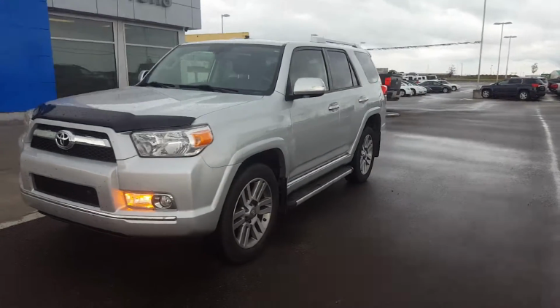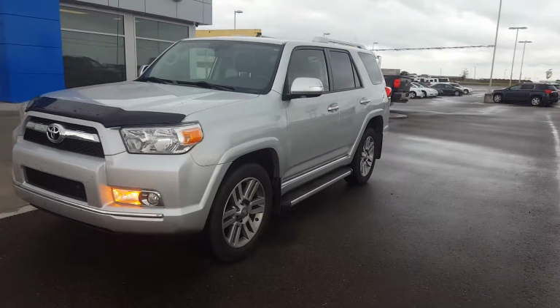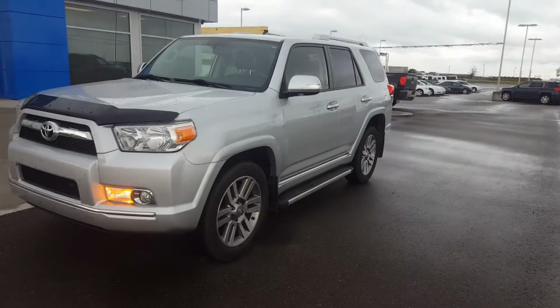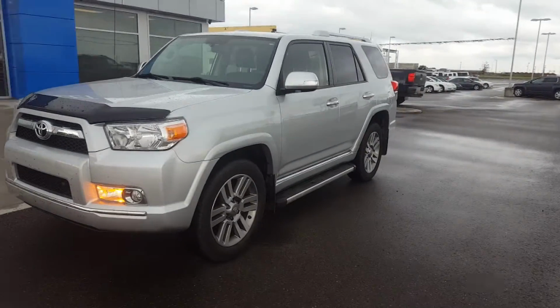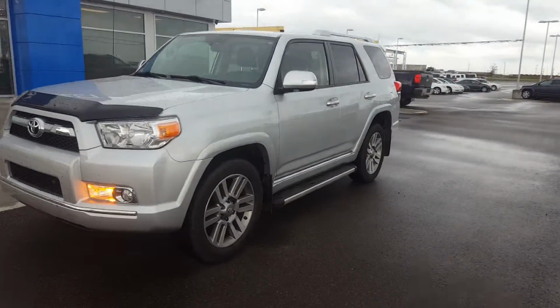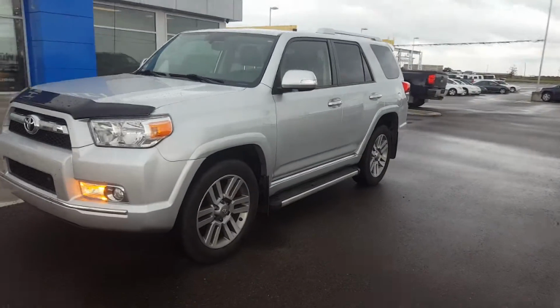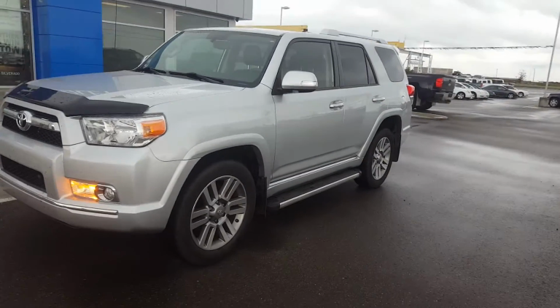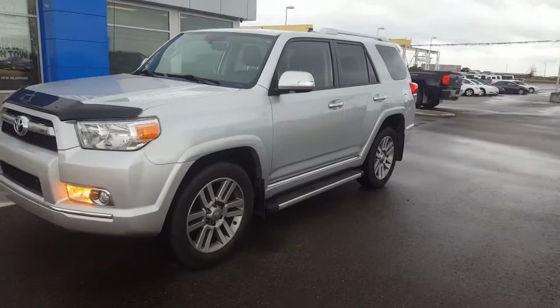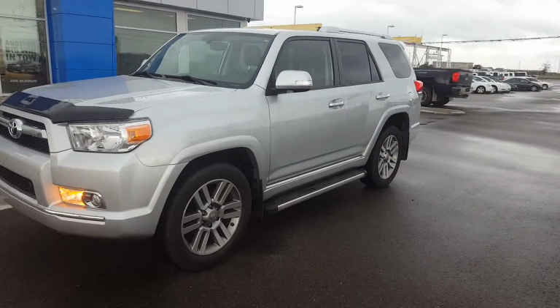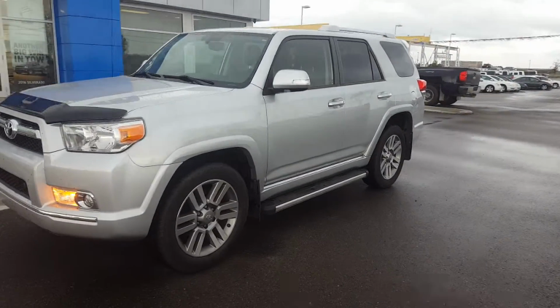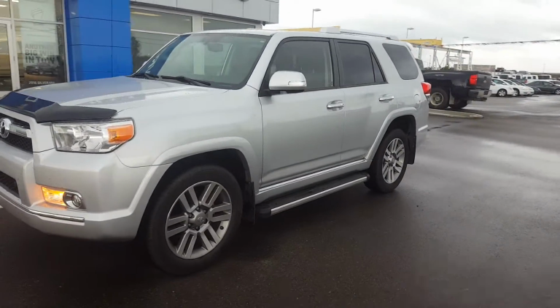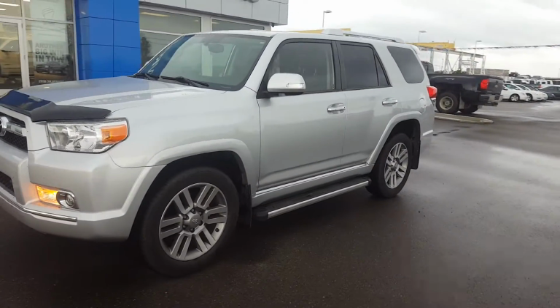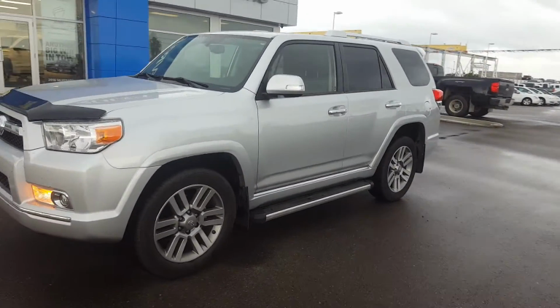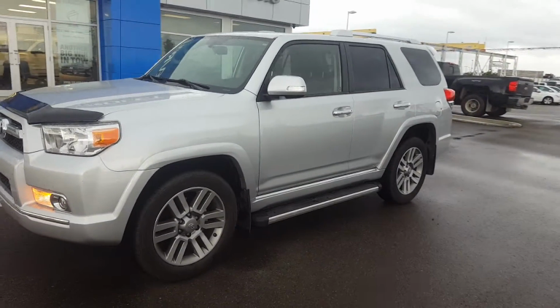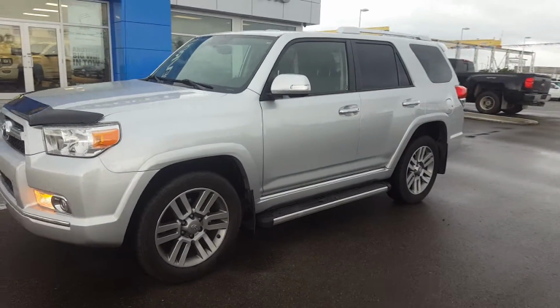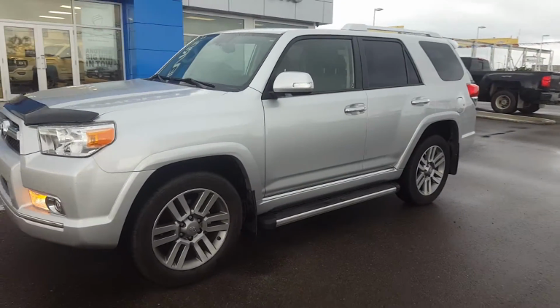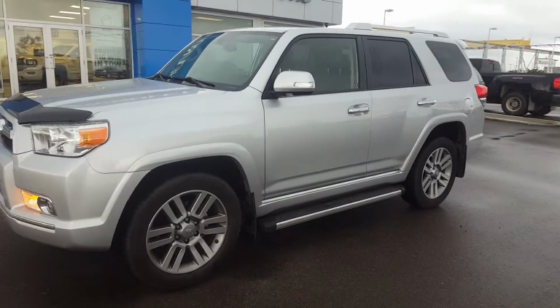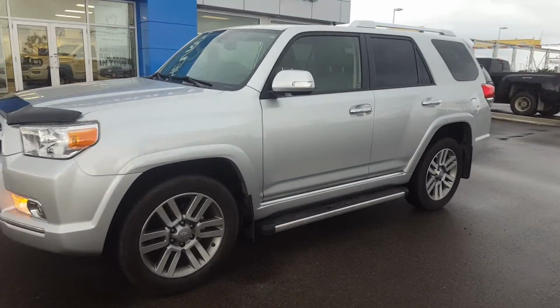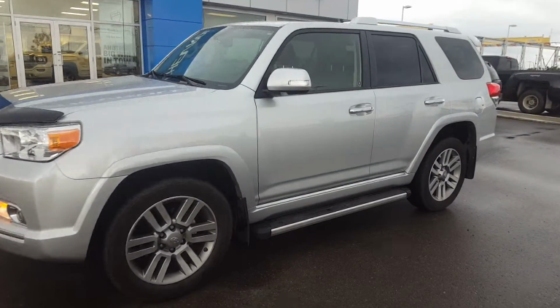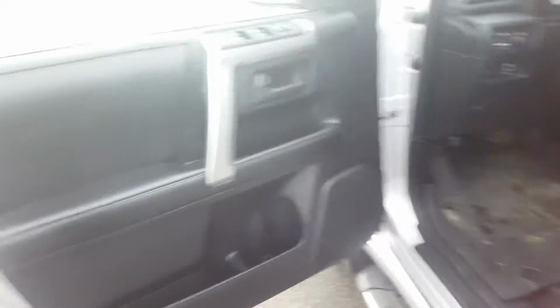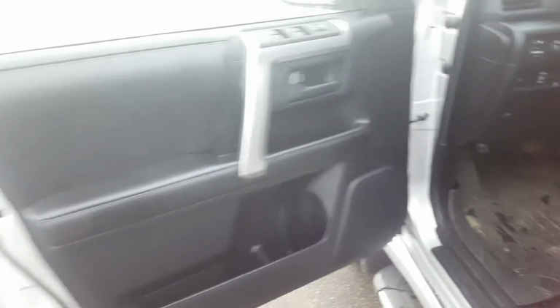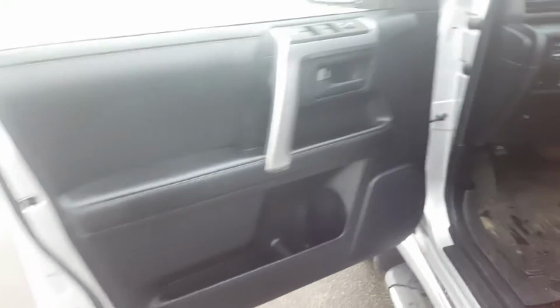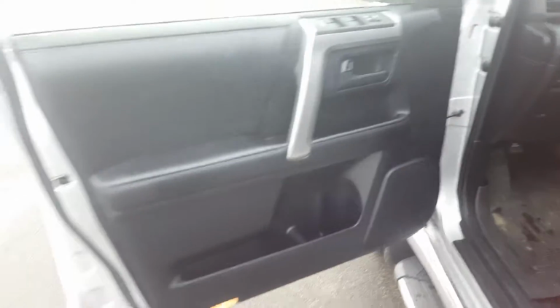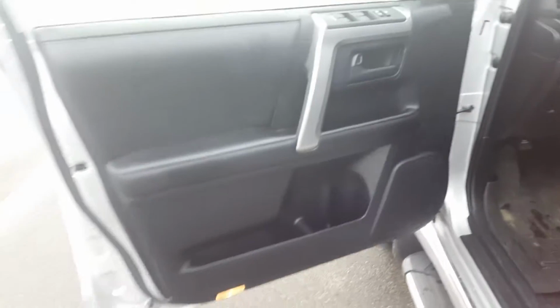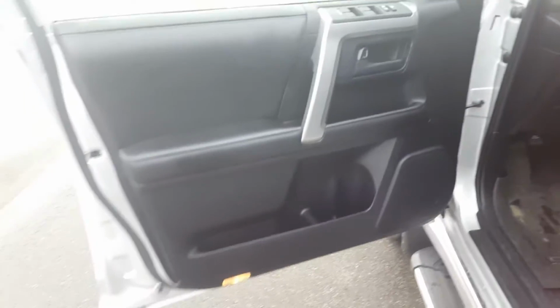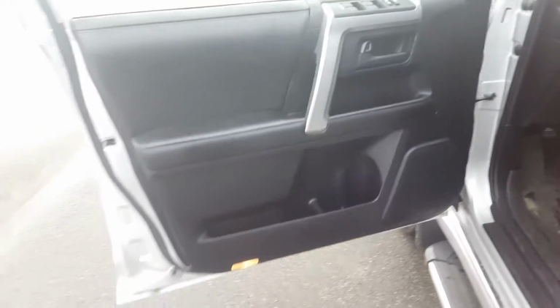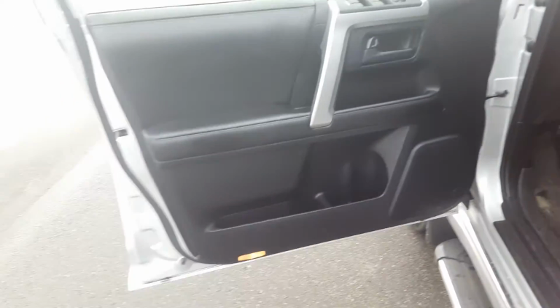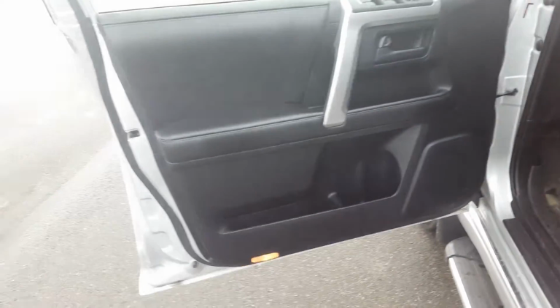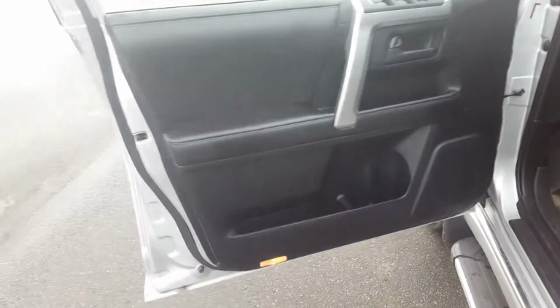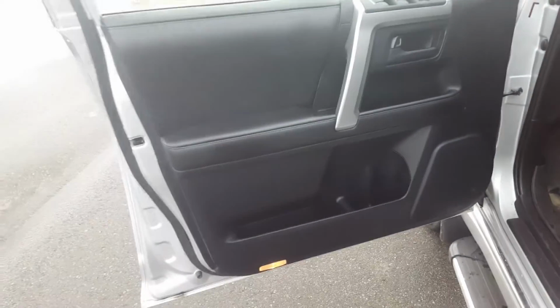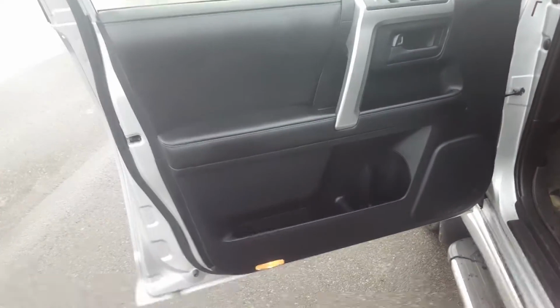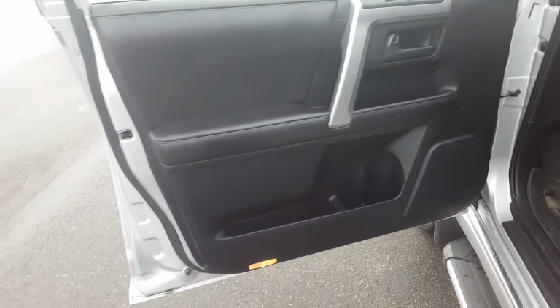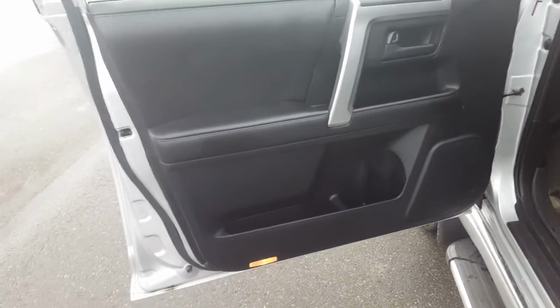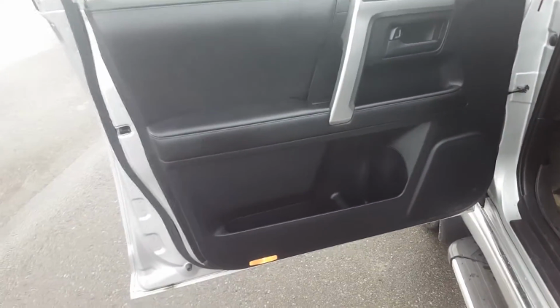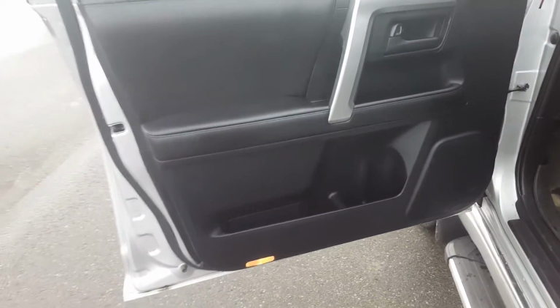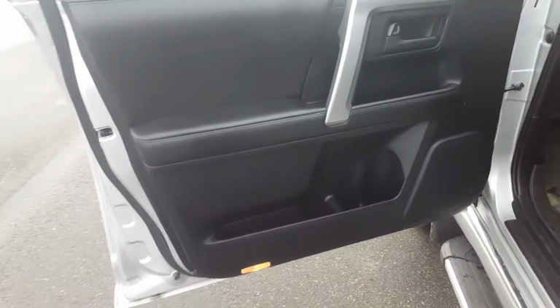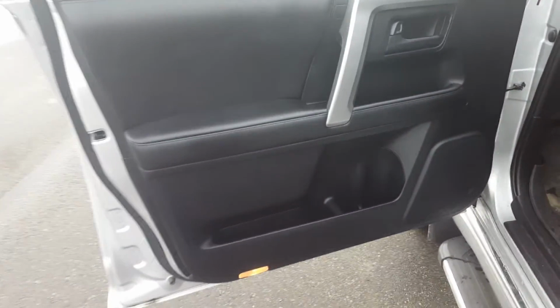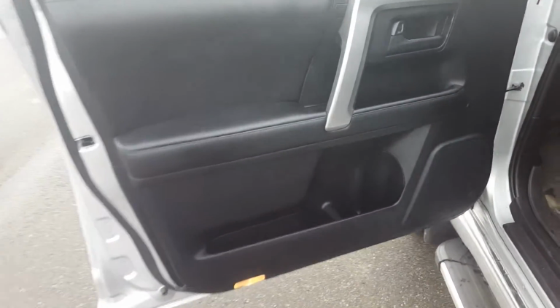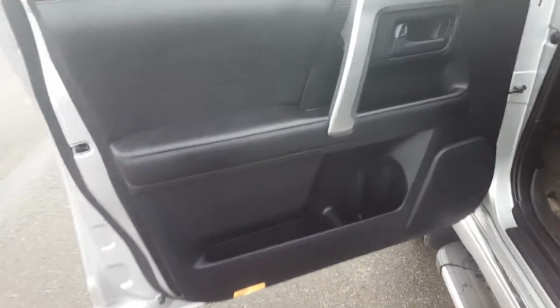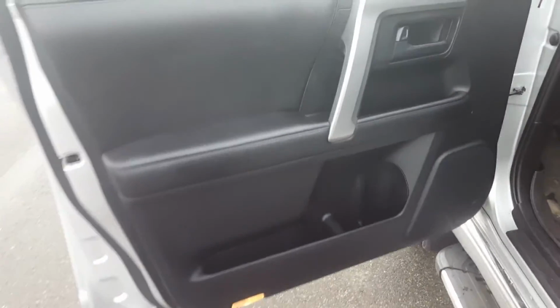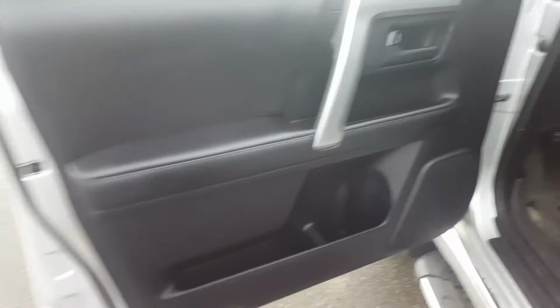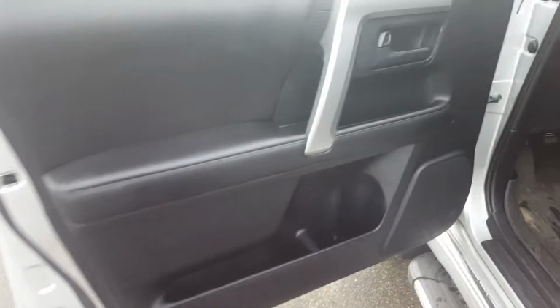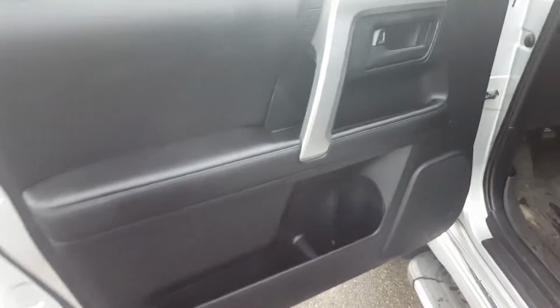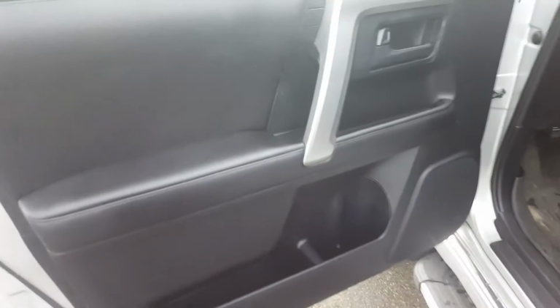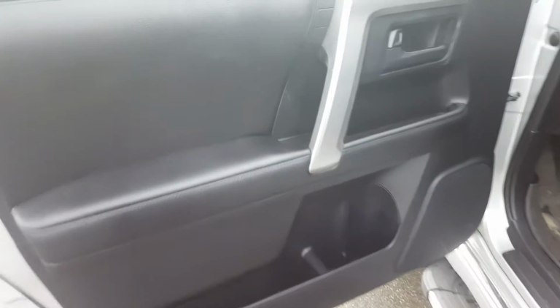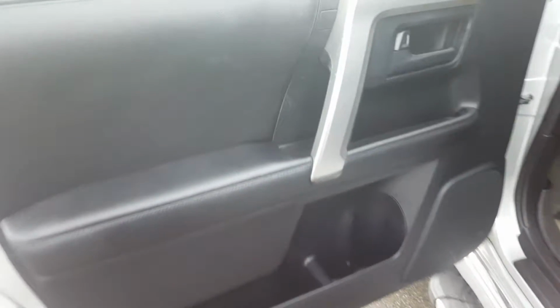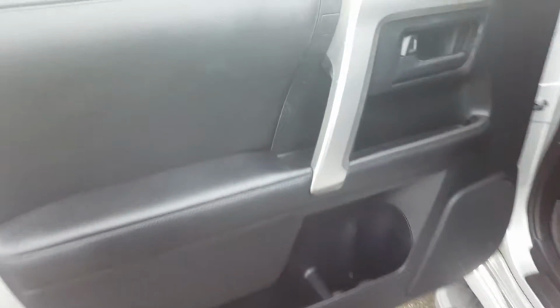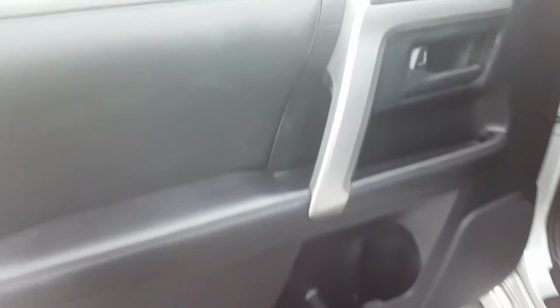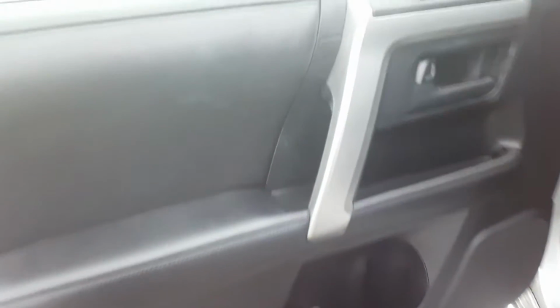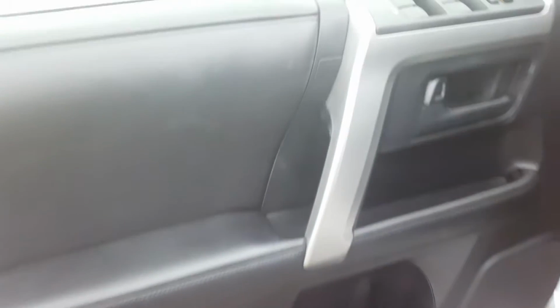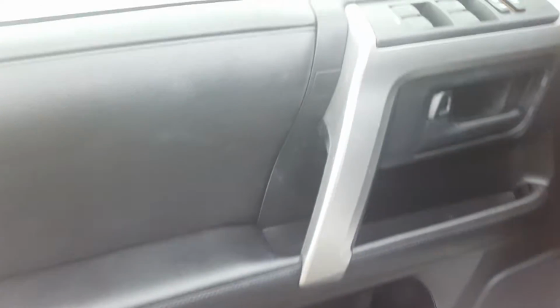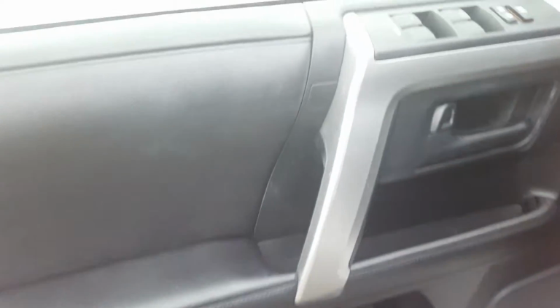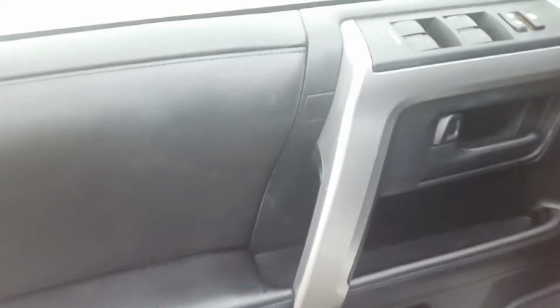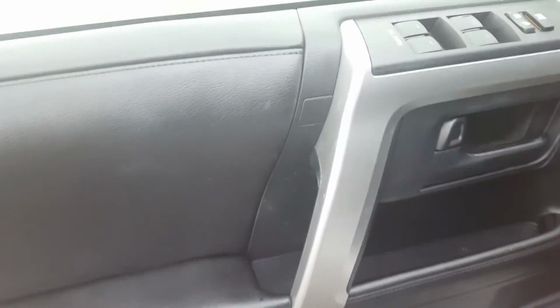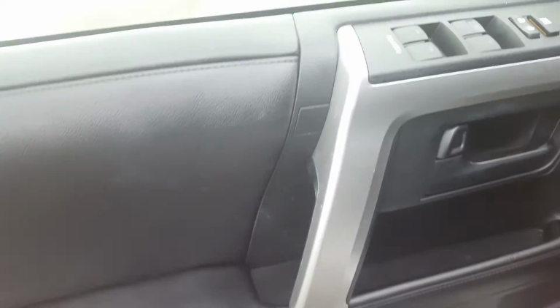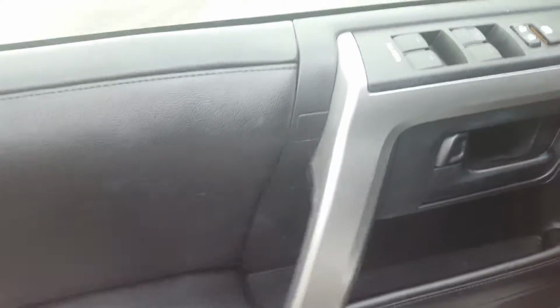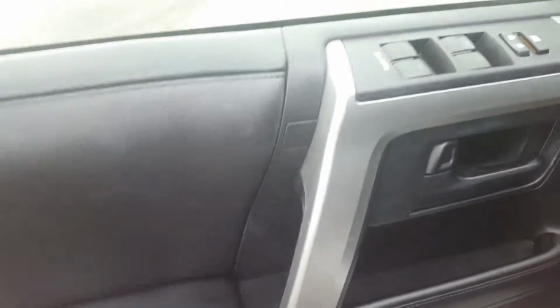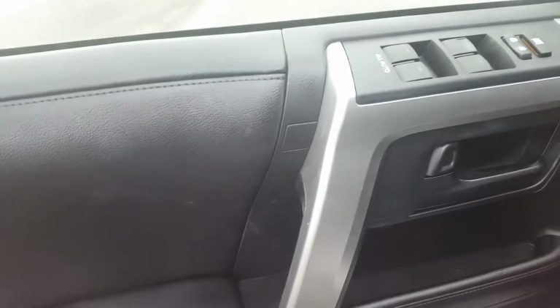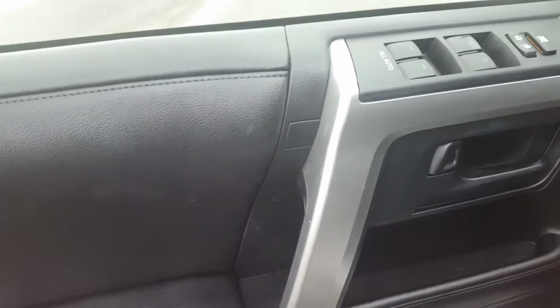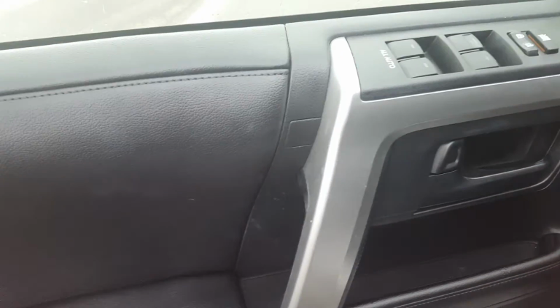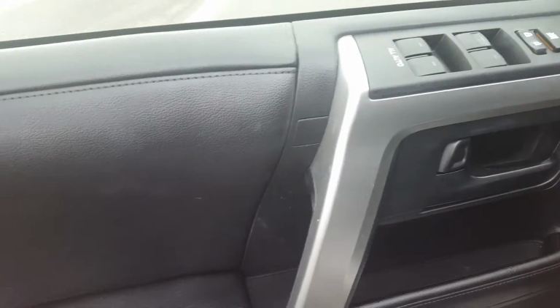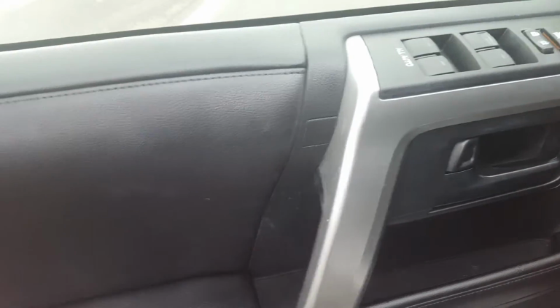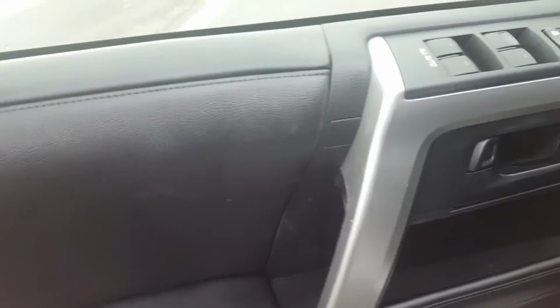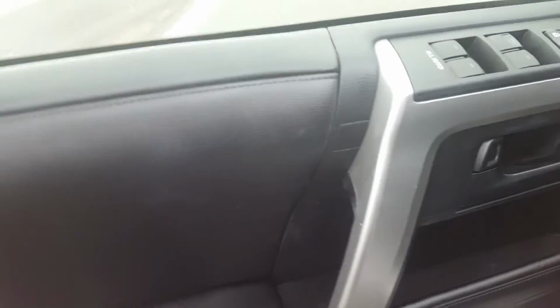It has 38,000 km. We'll take a quick look at the interior — it is a completely loaded unit. We have black and silver interior colours.